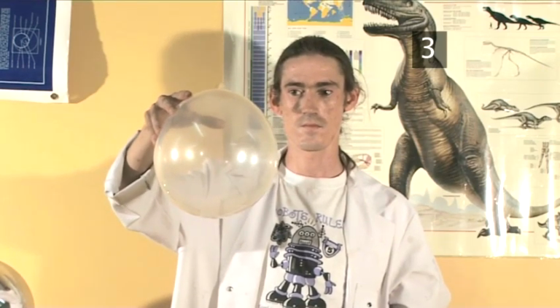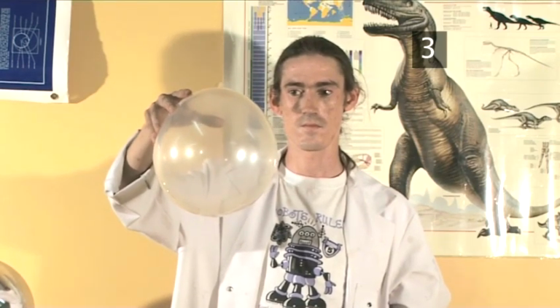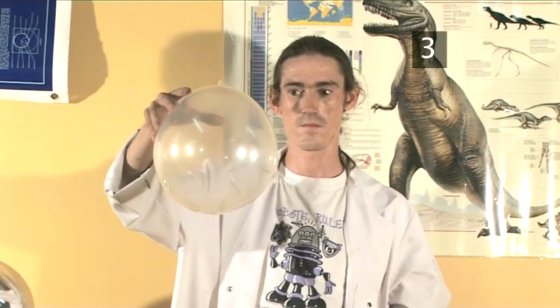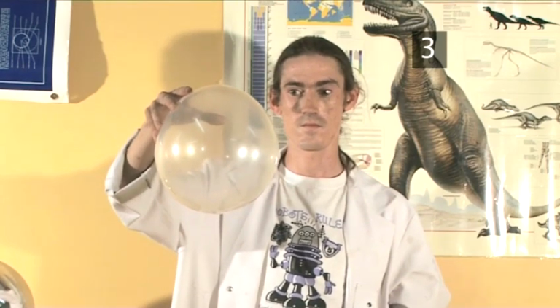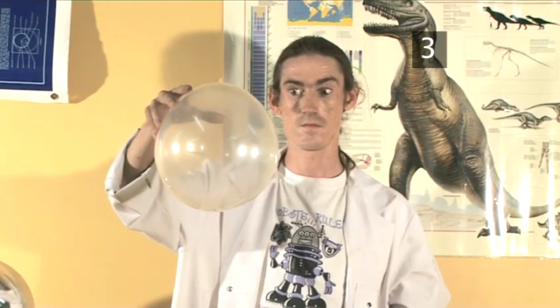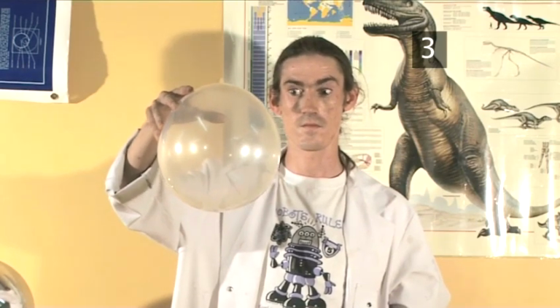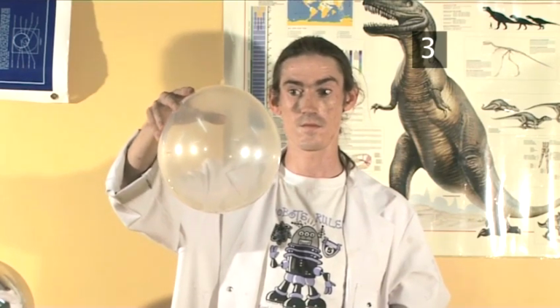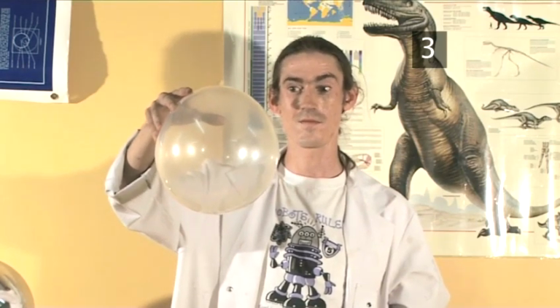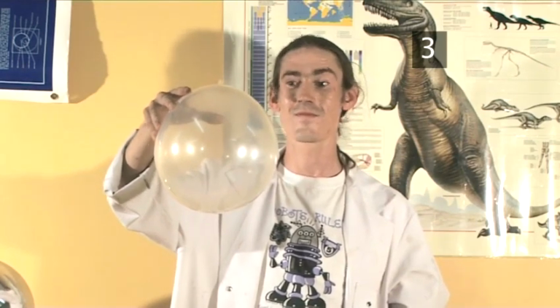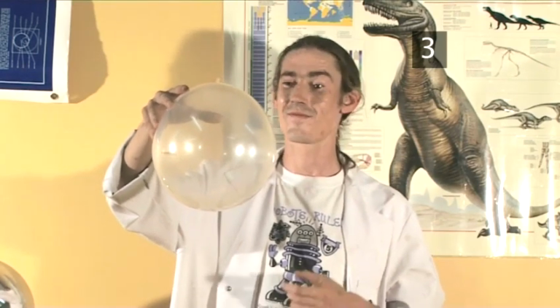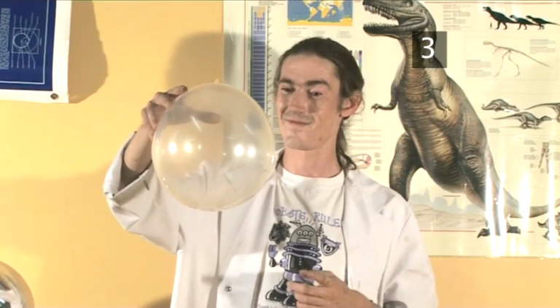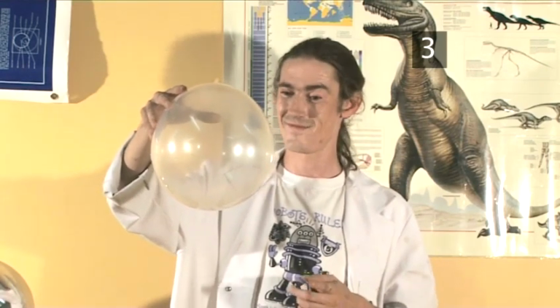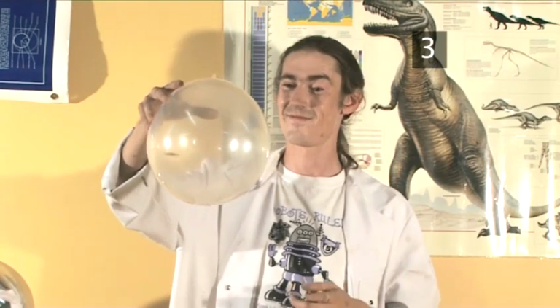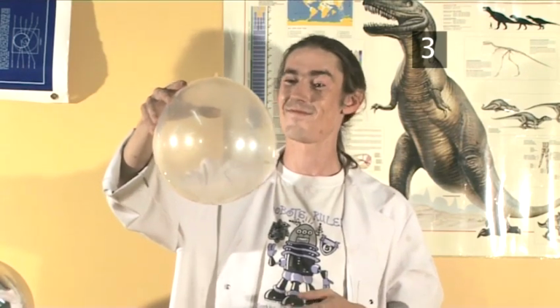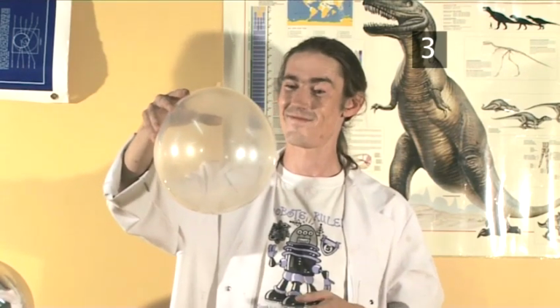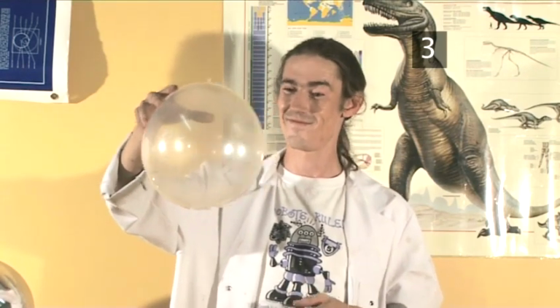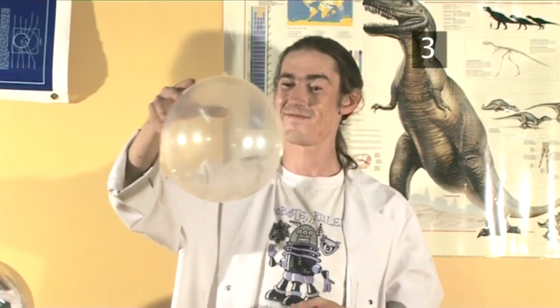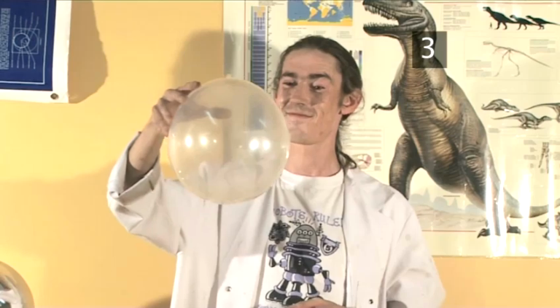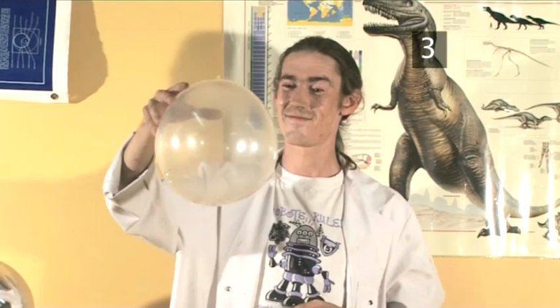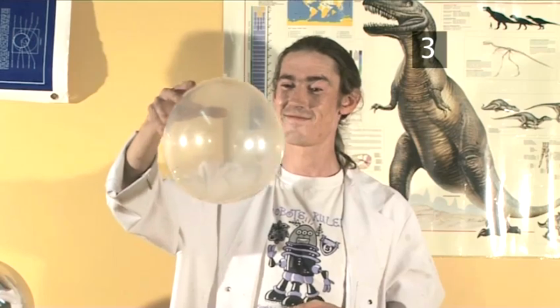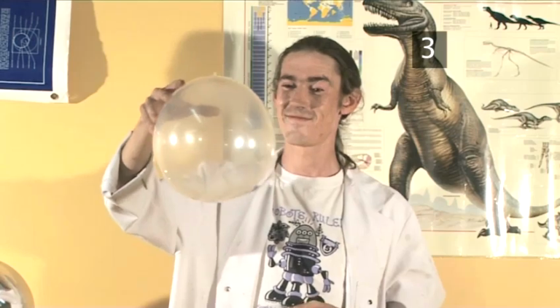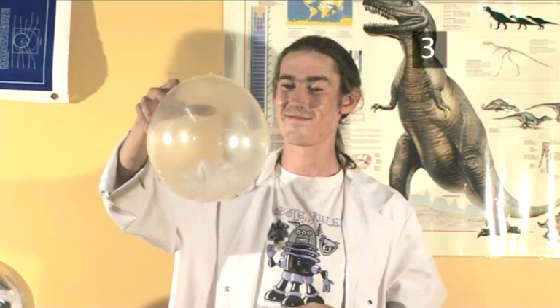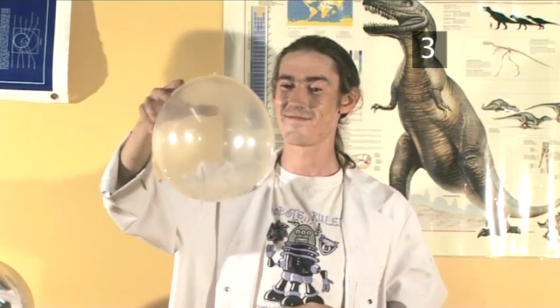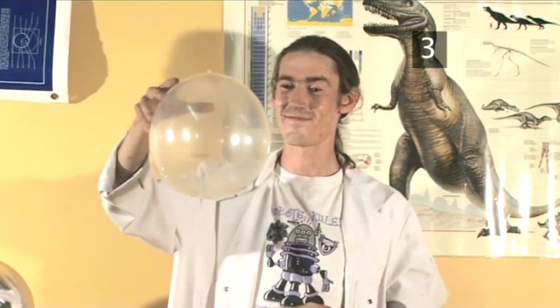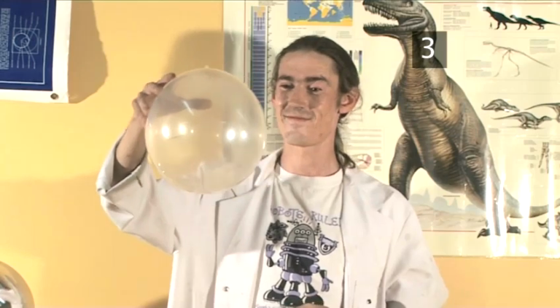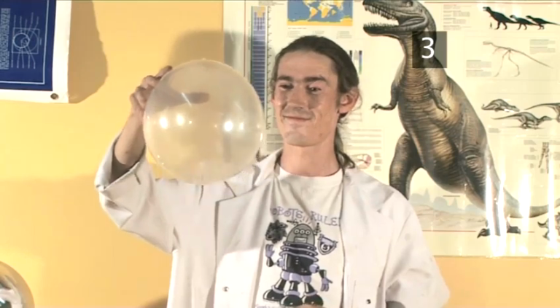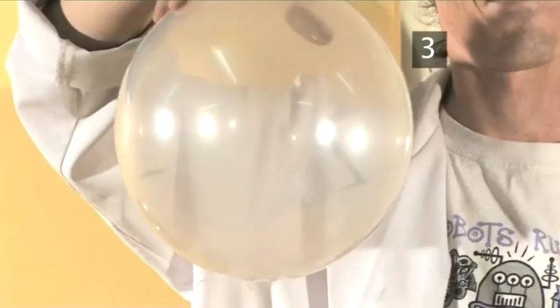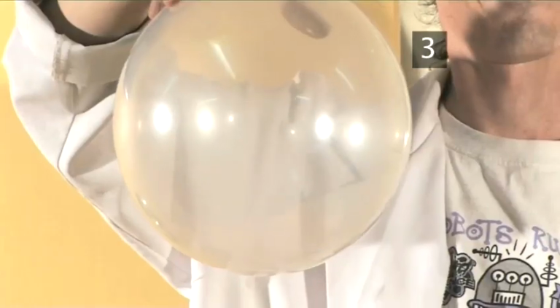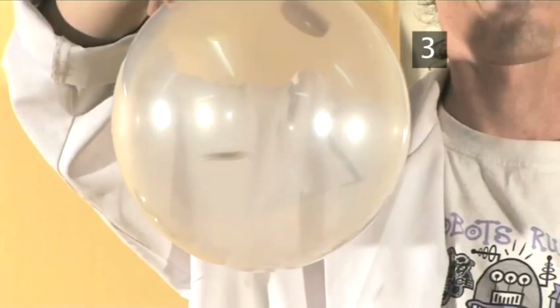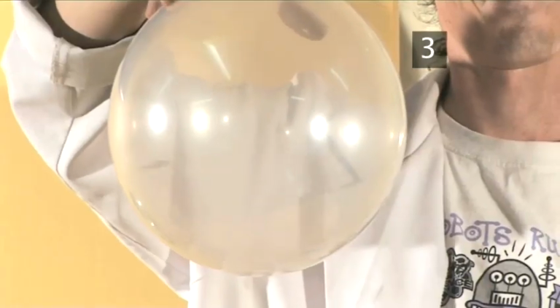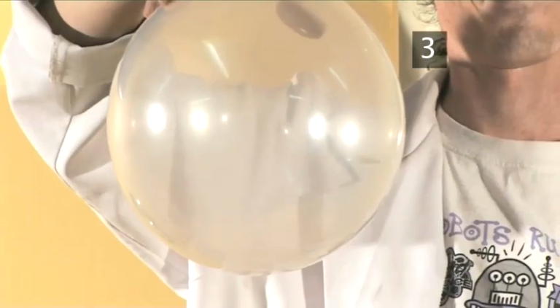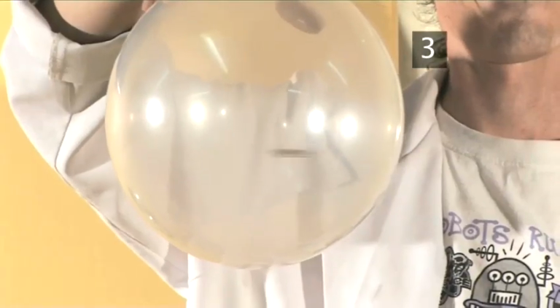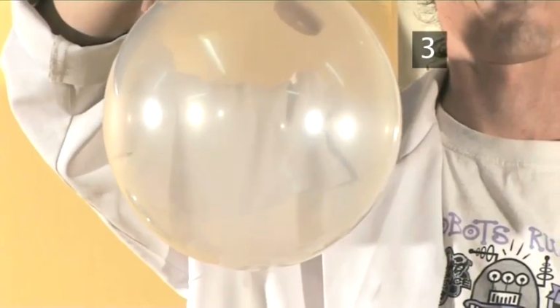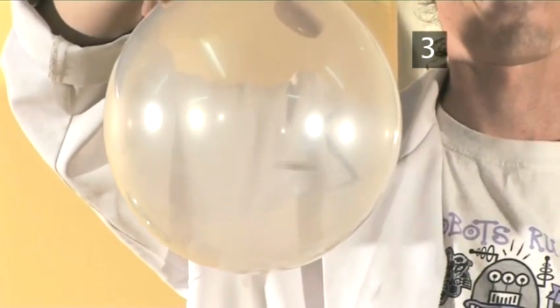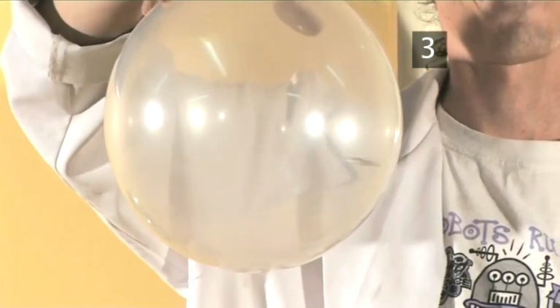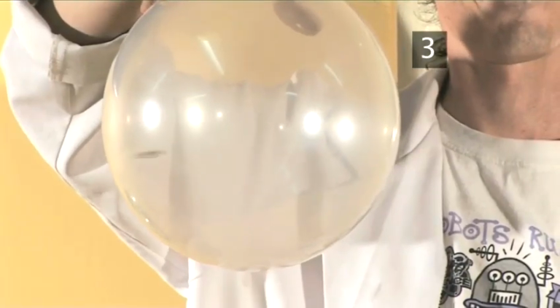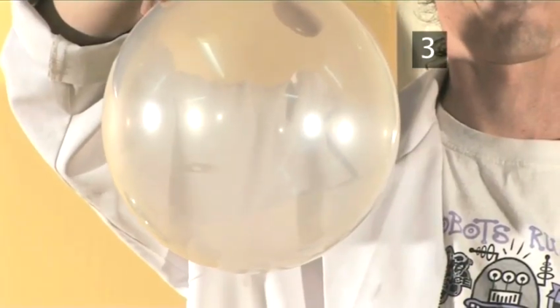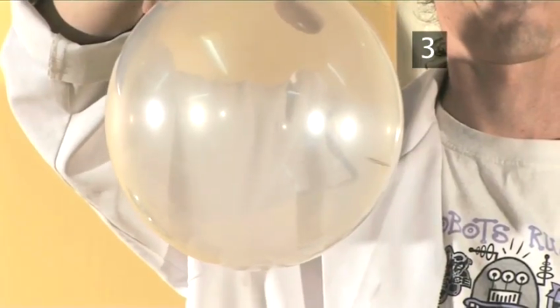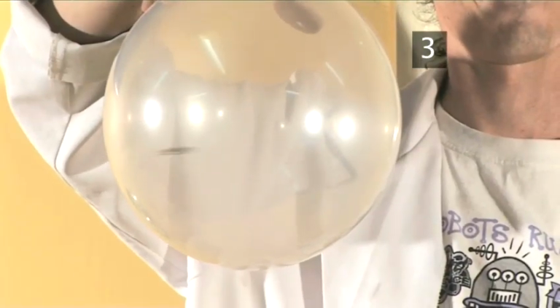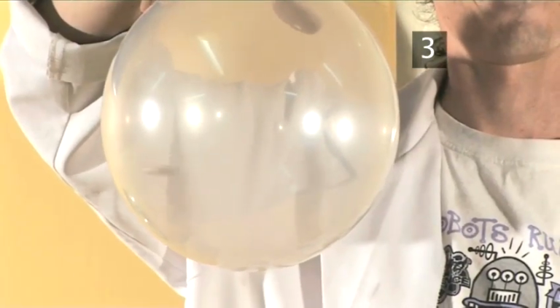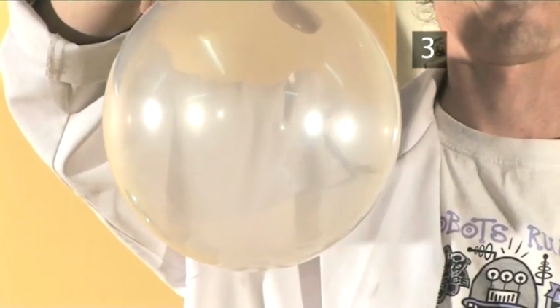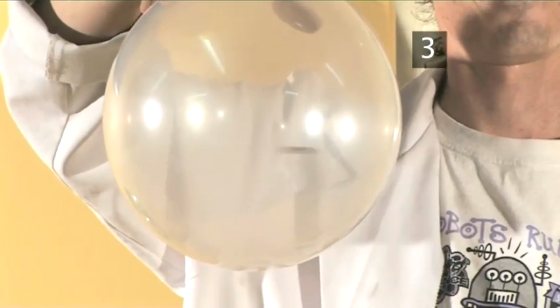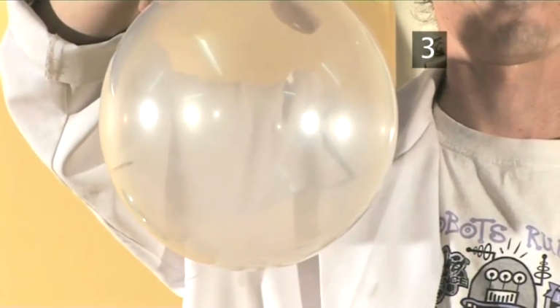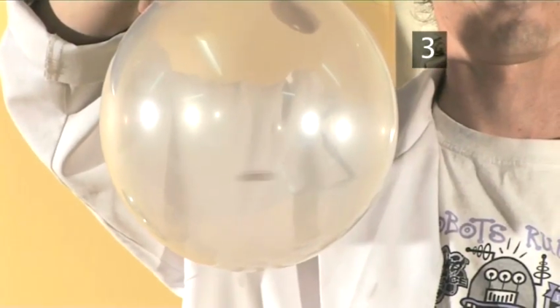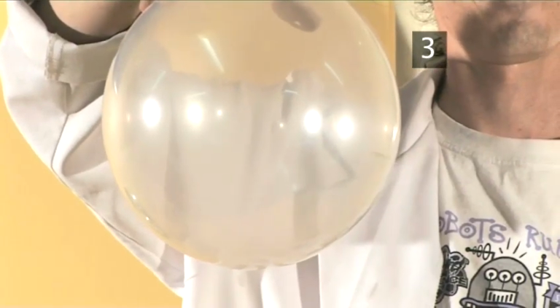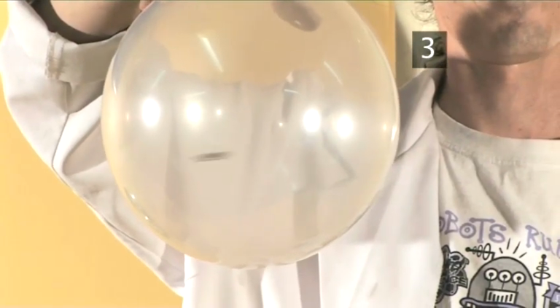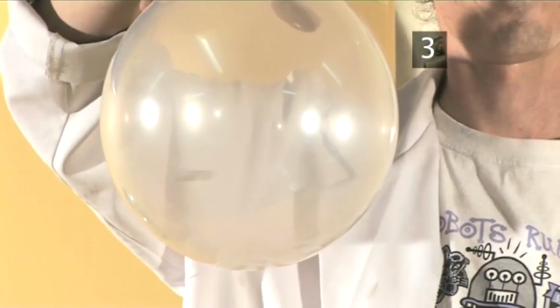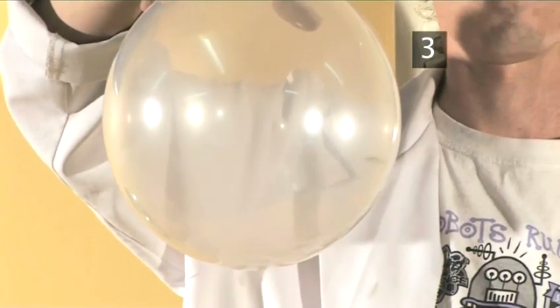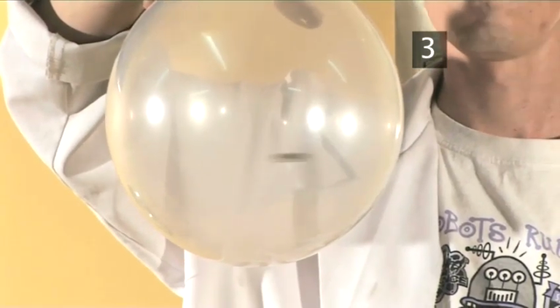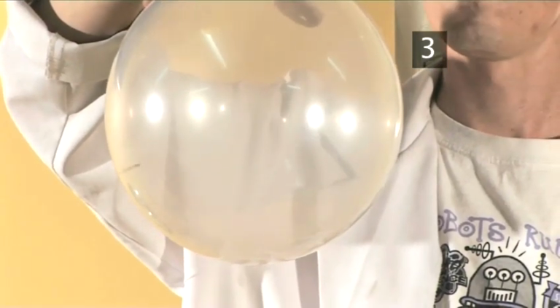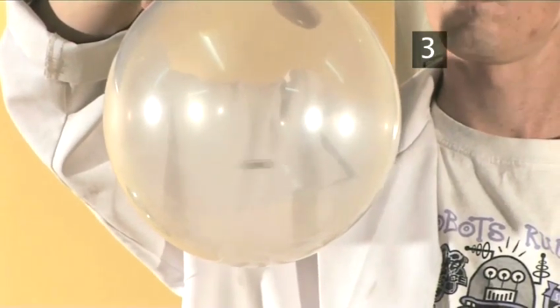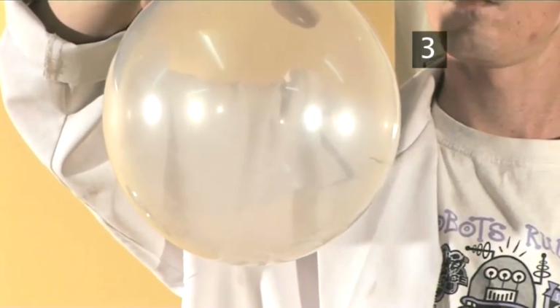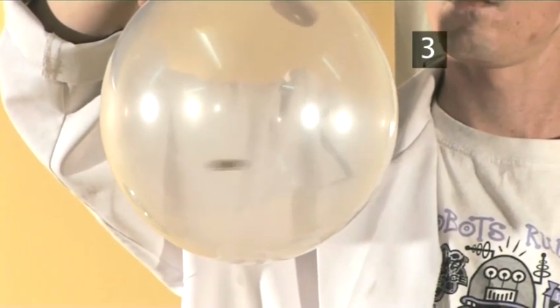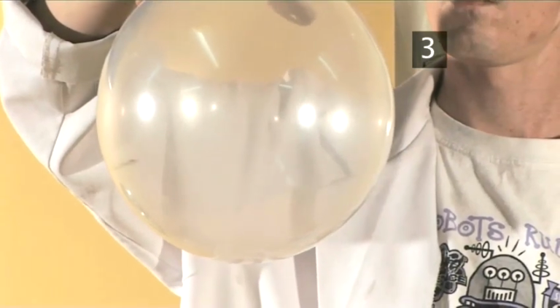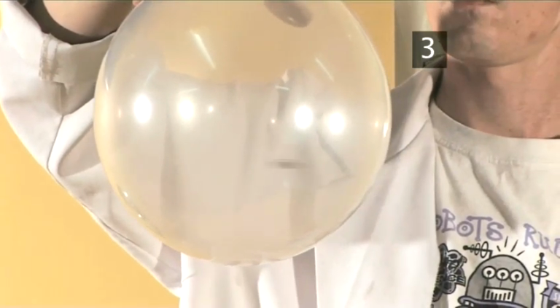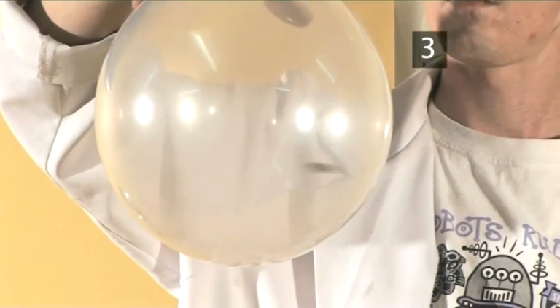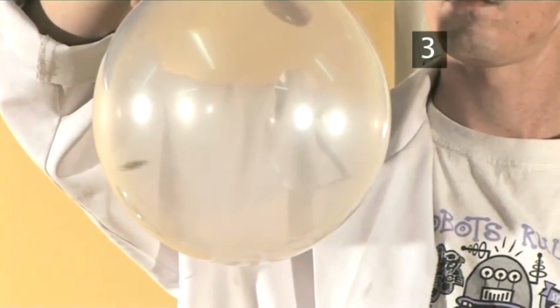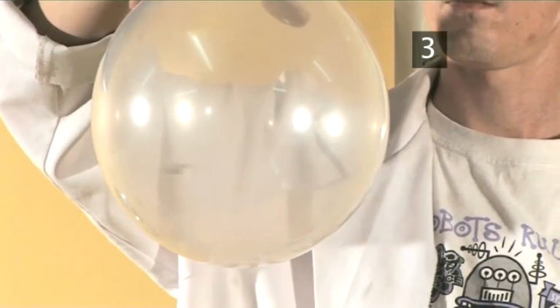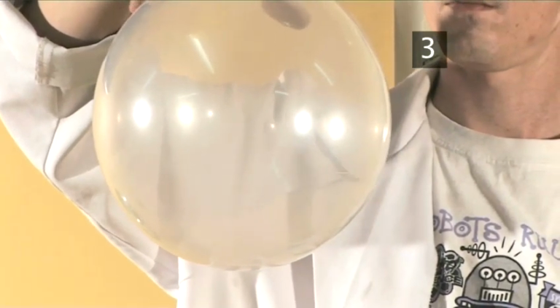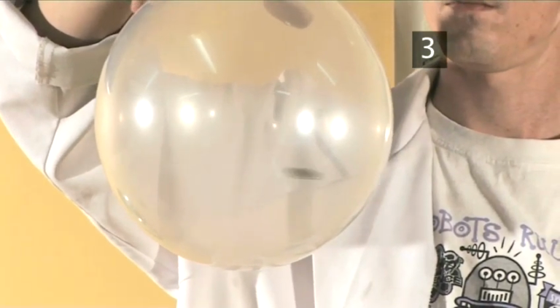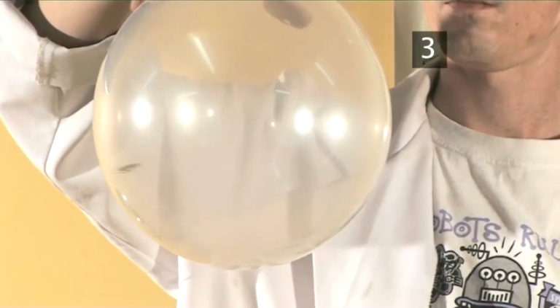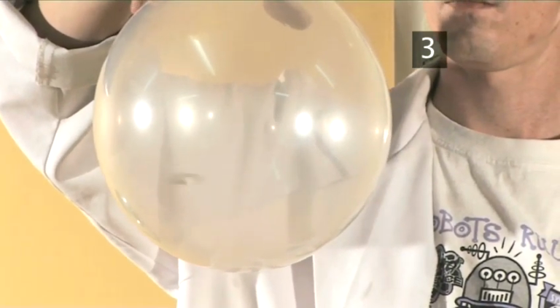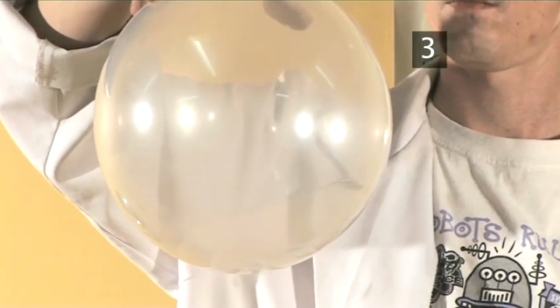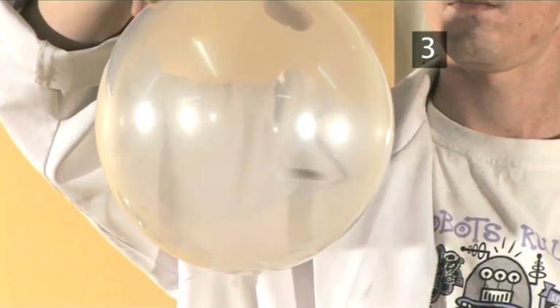The coin may bounce around inside the balloon at first, but then it will begin to spin. Is it magic? No, it's science.